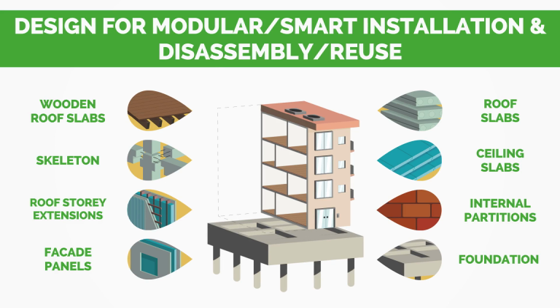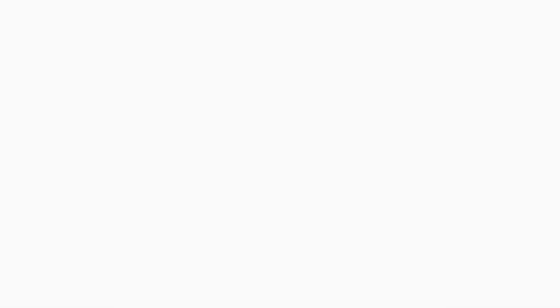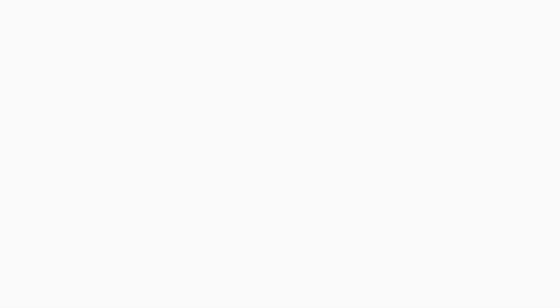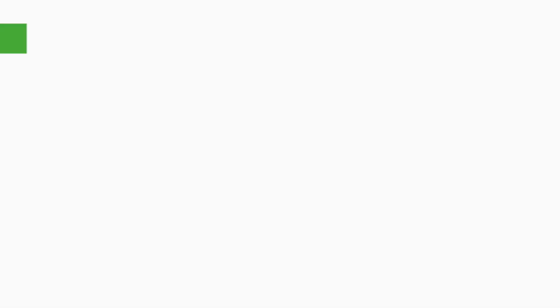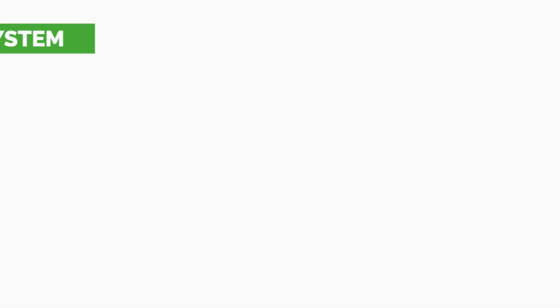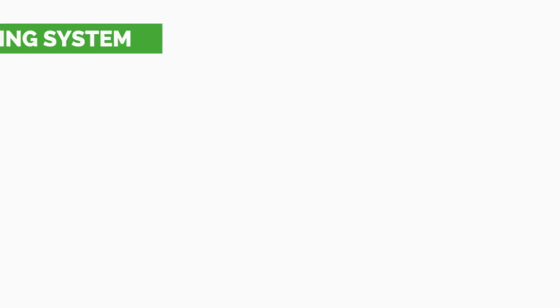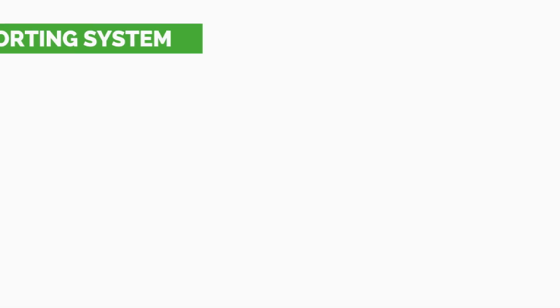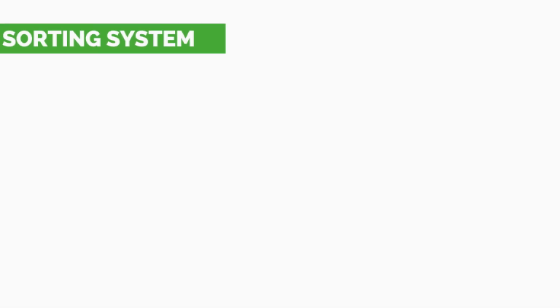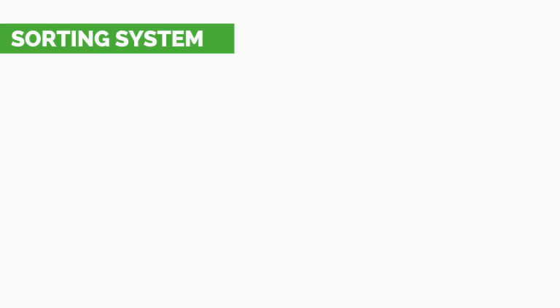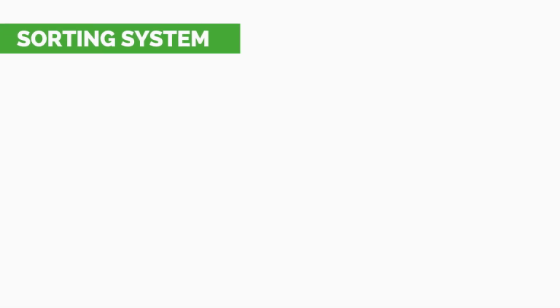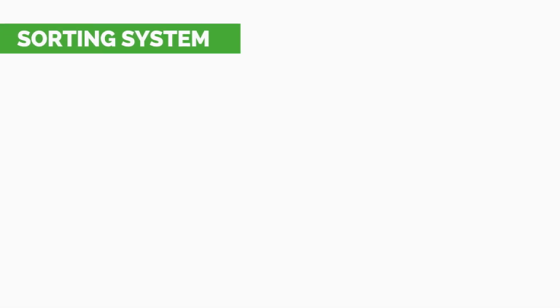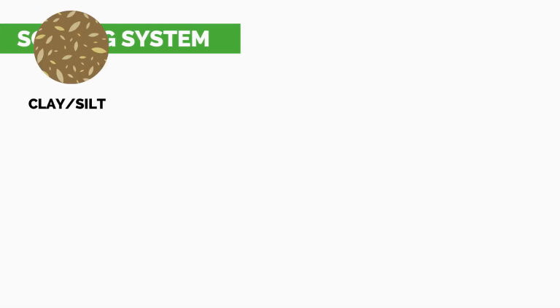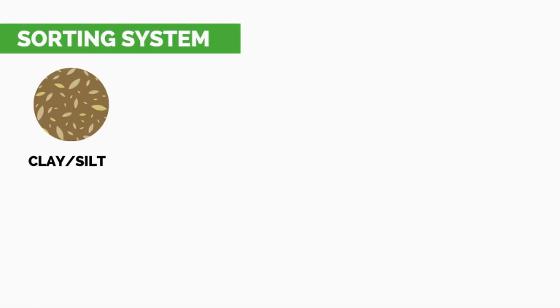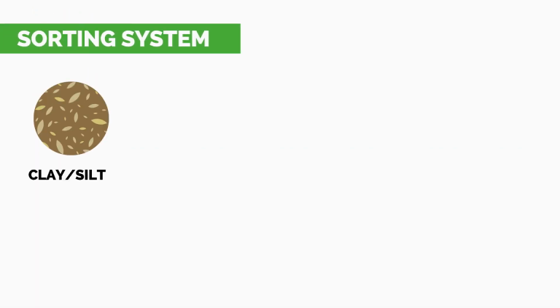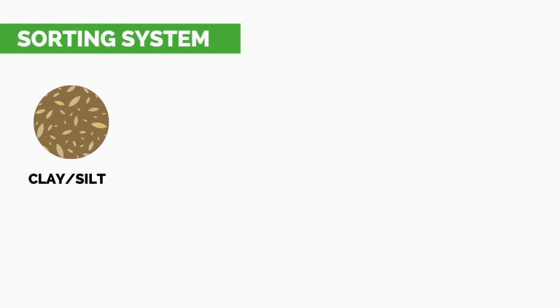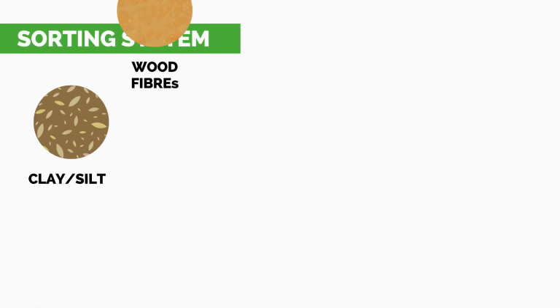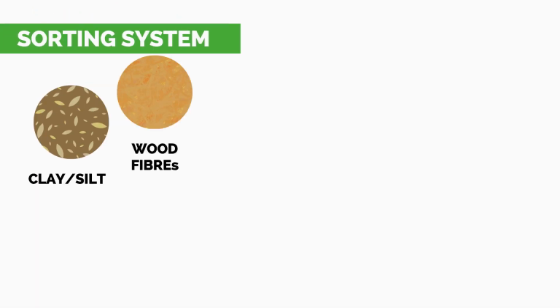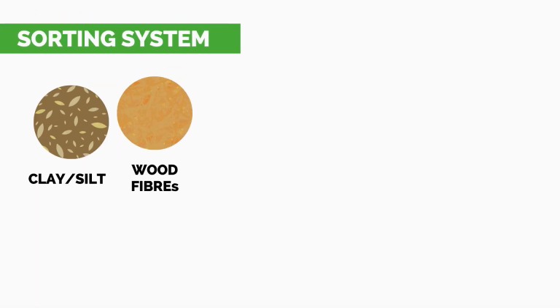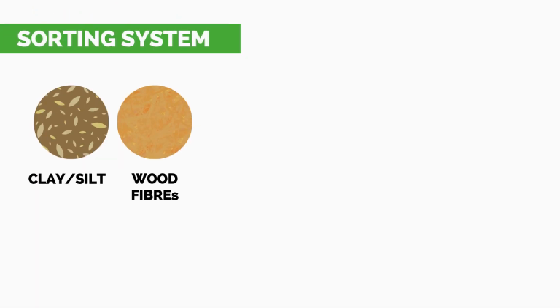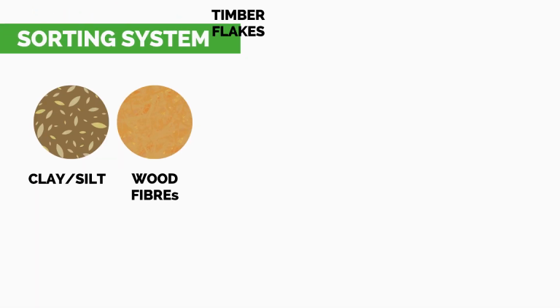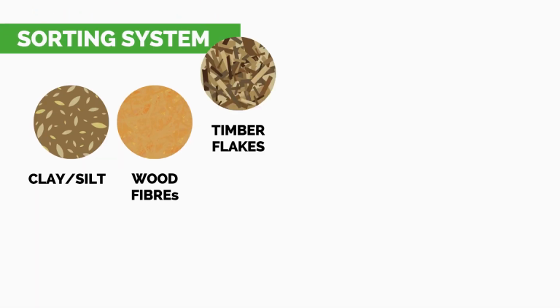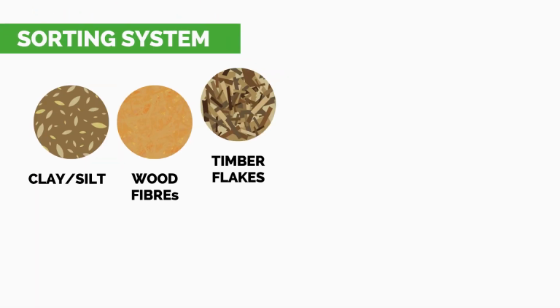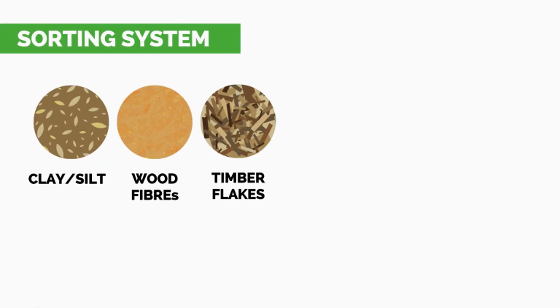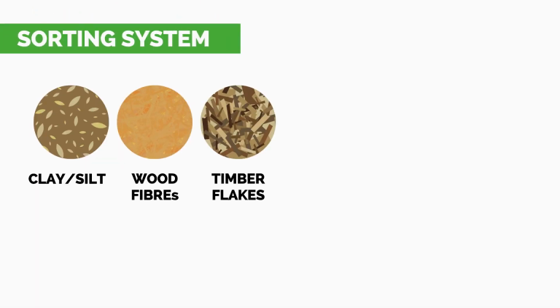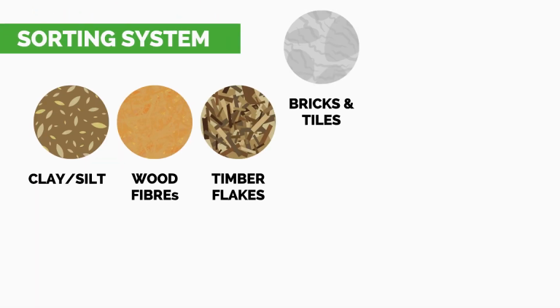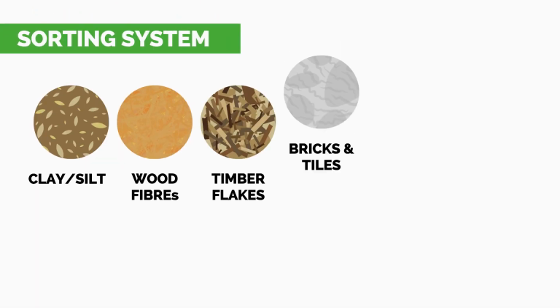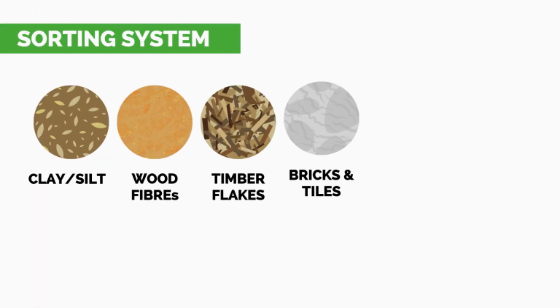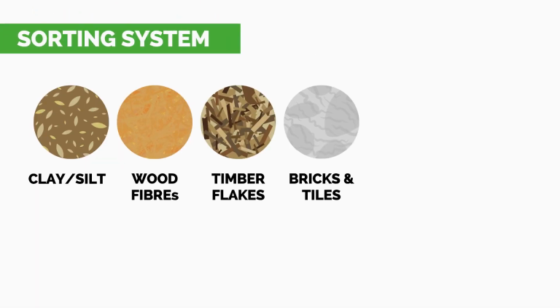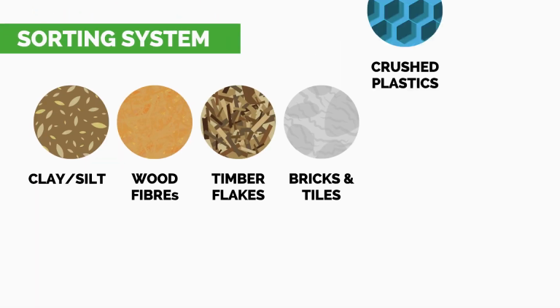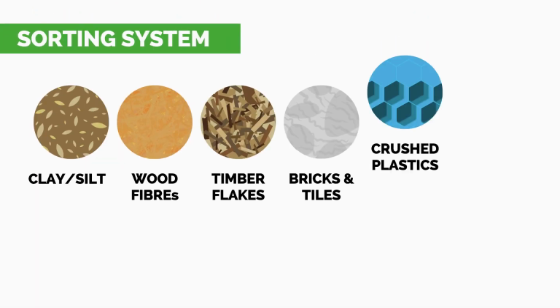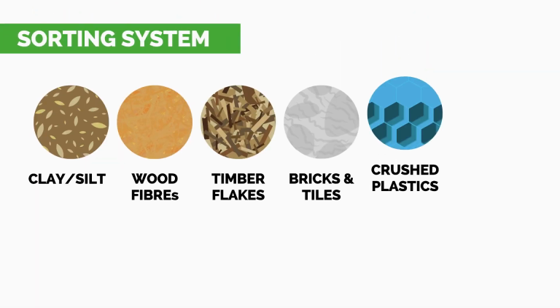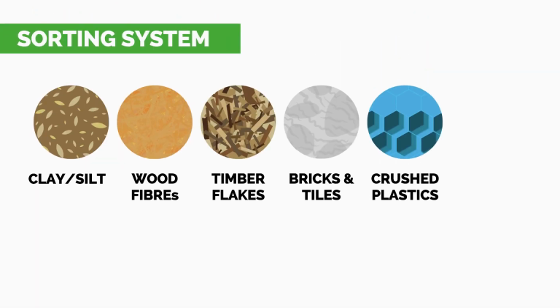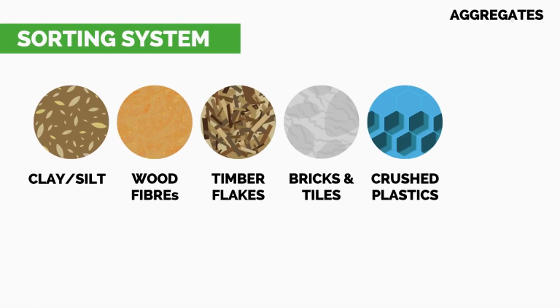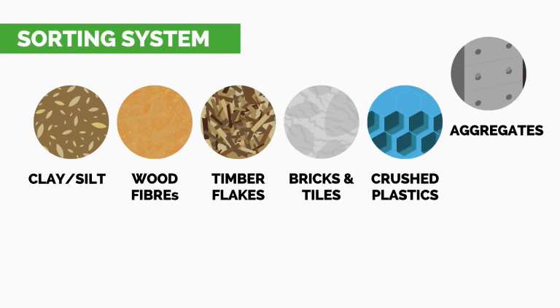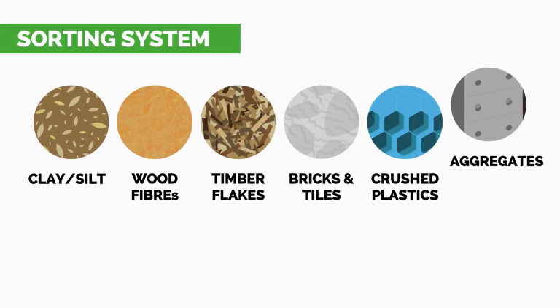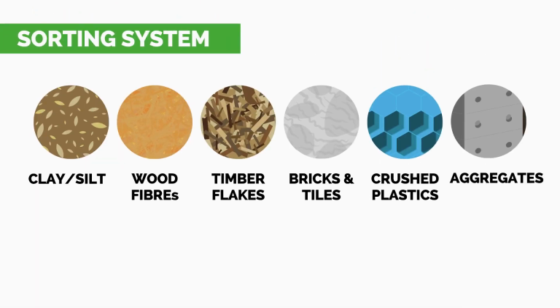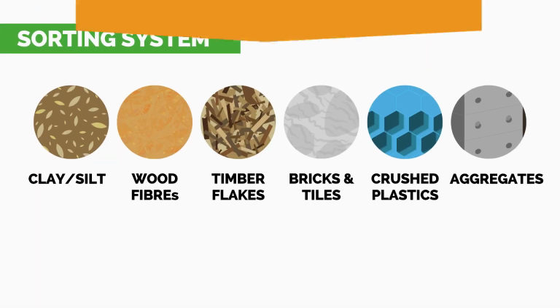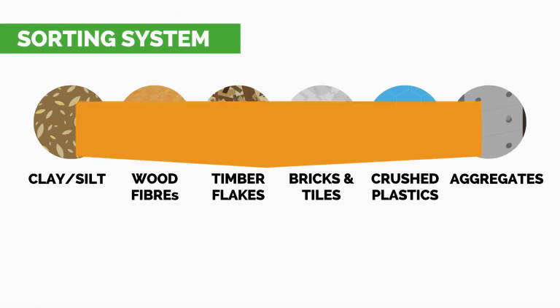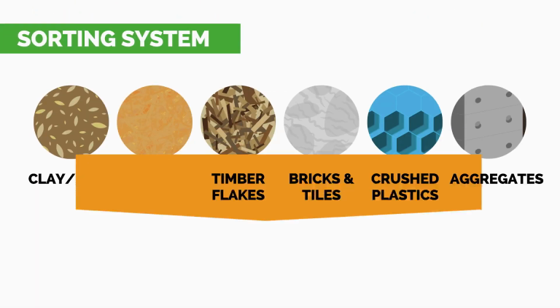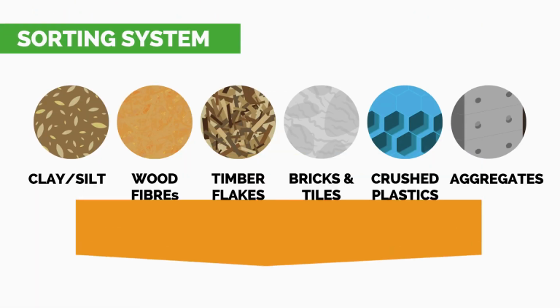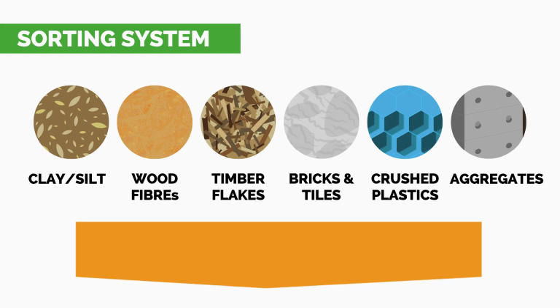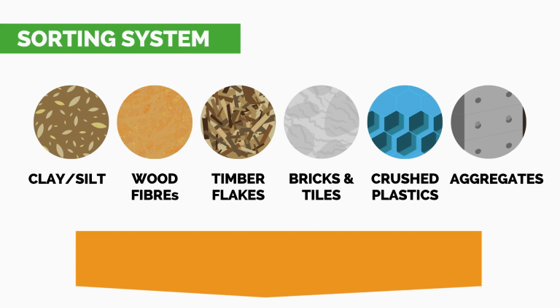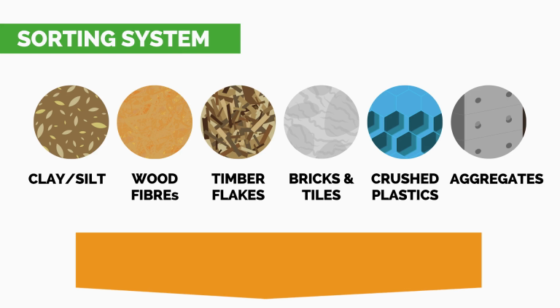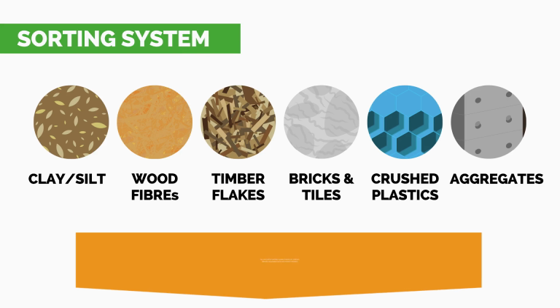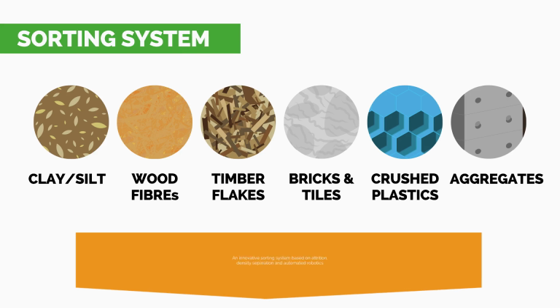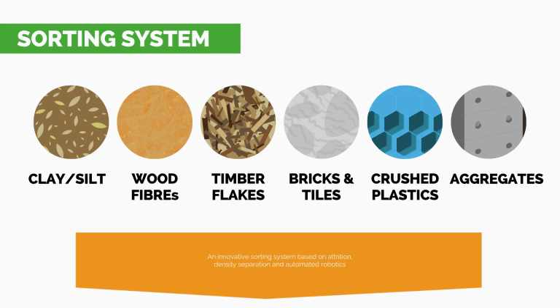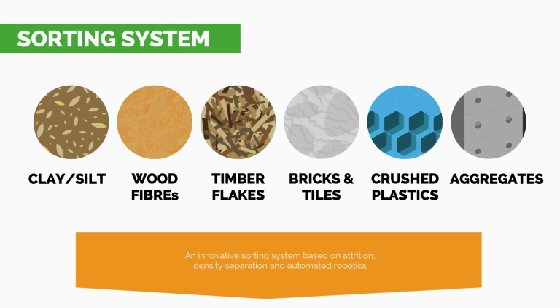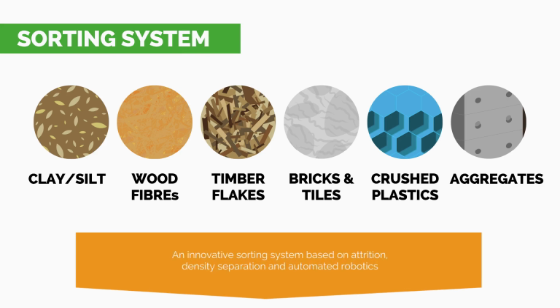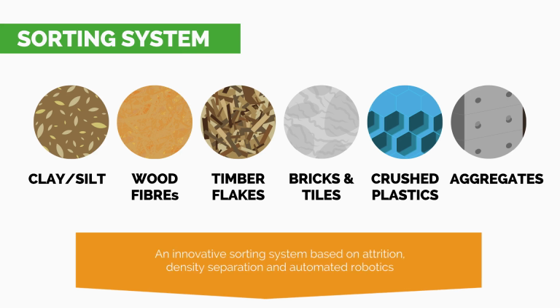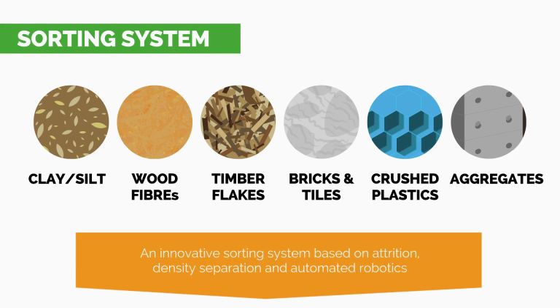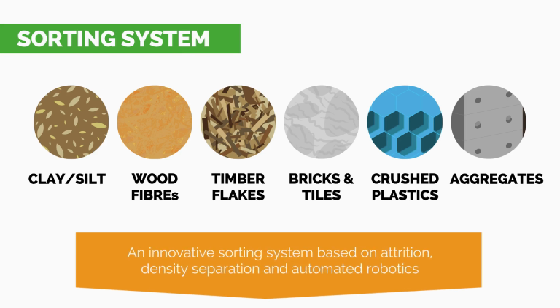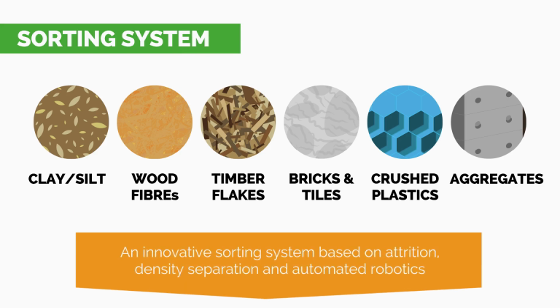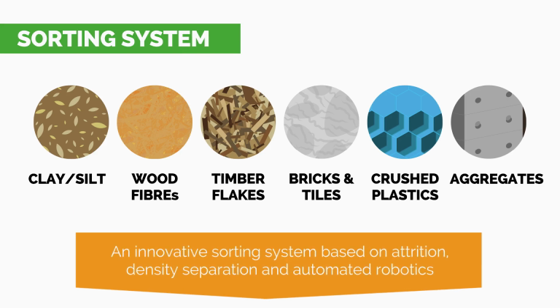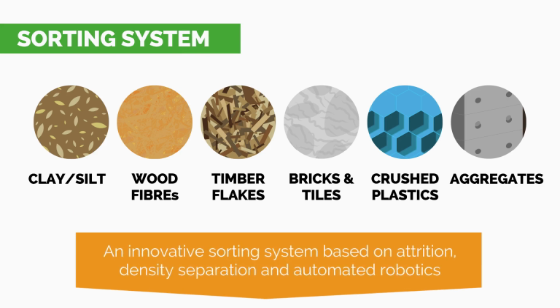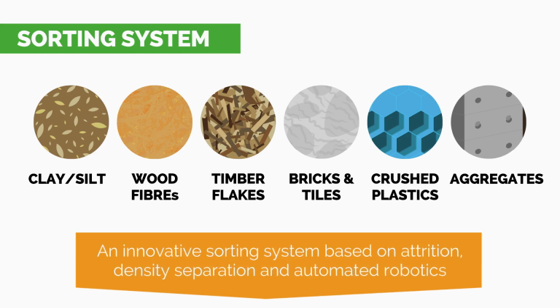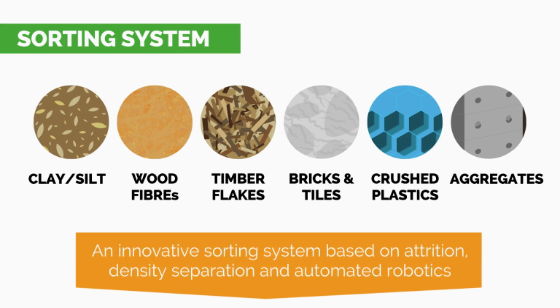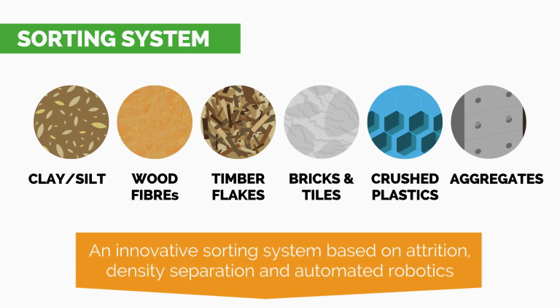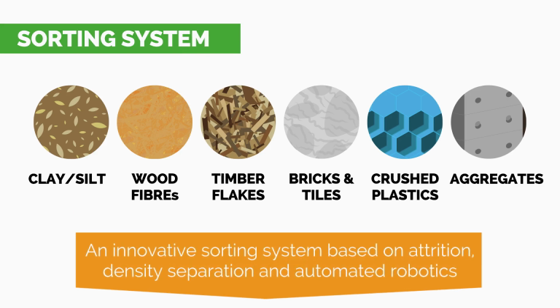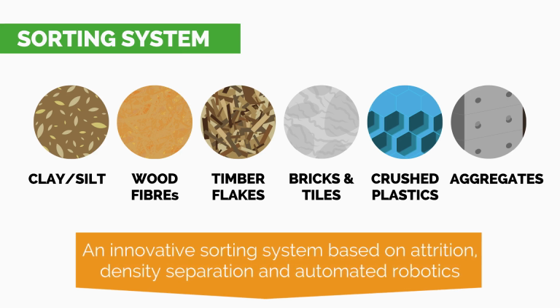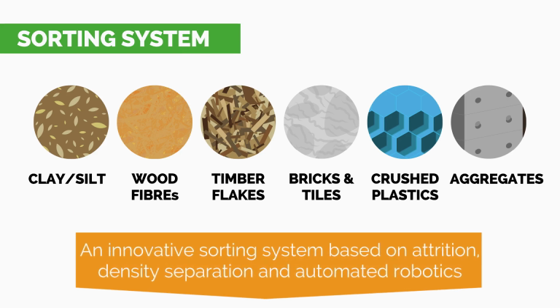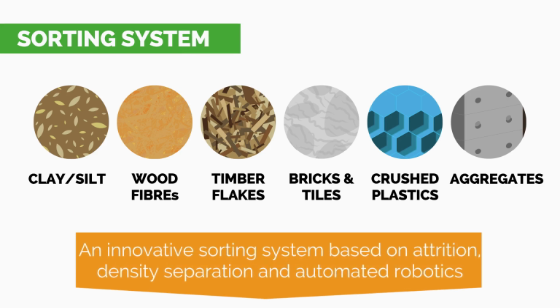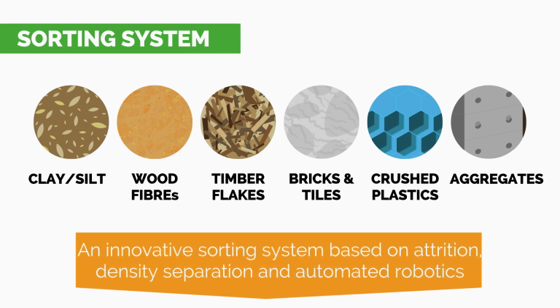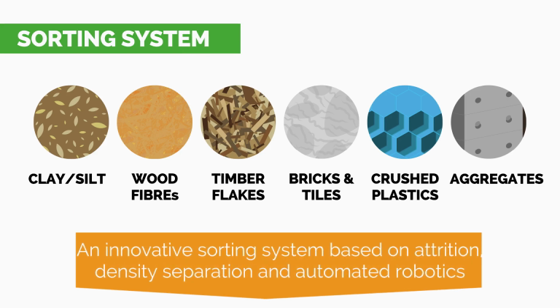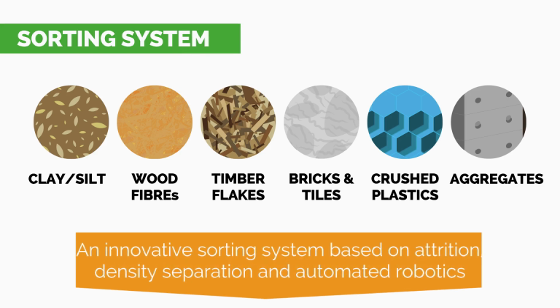To maximize recycled CDW amounts, REFOR is developing an innovative sorting system based on automated robotics.